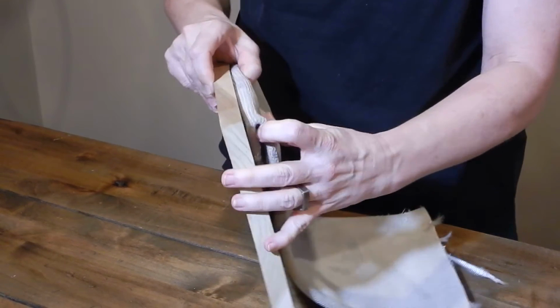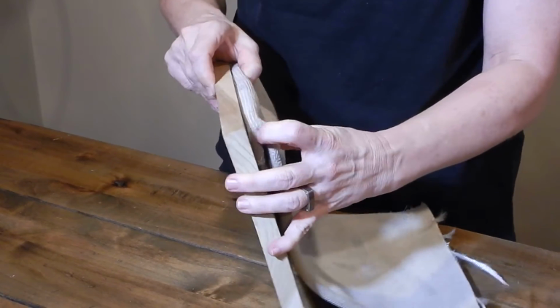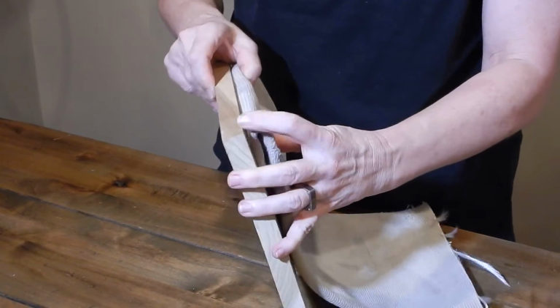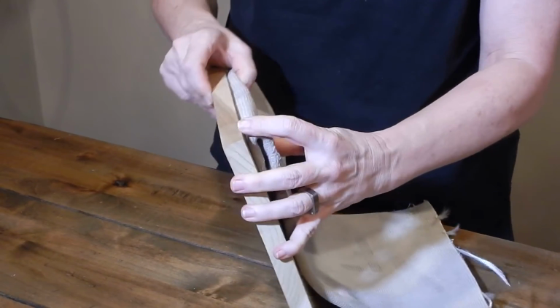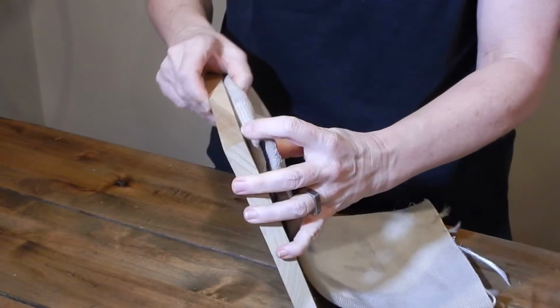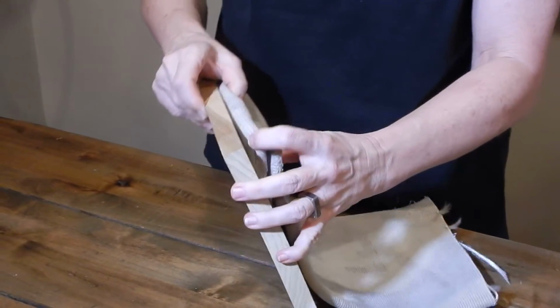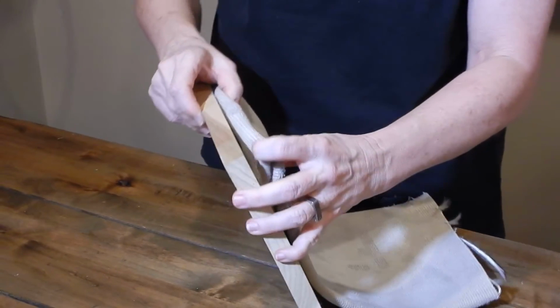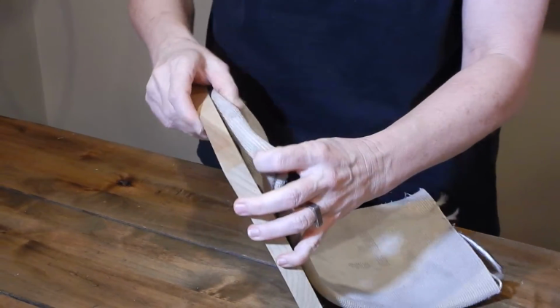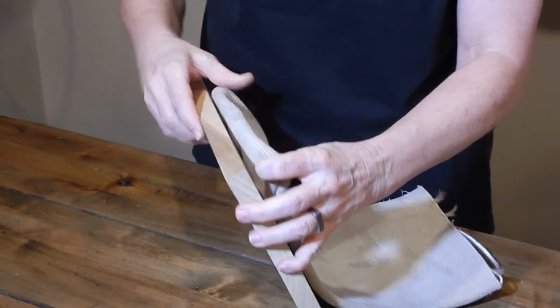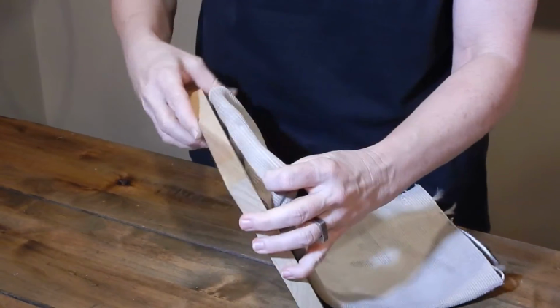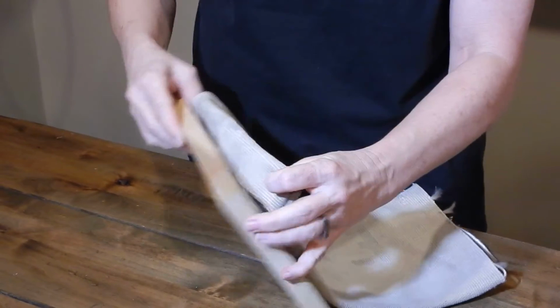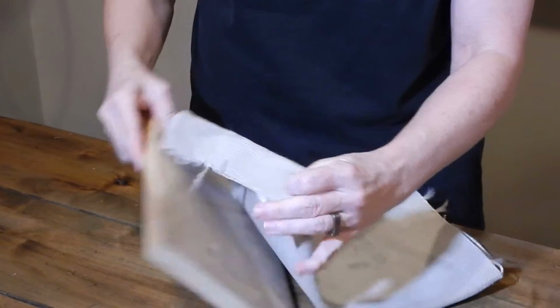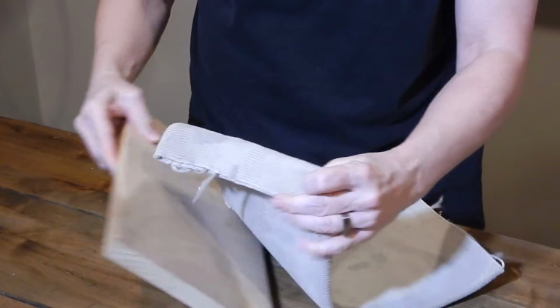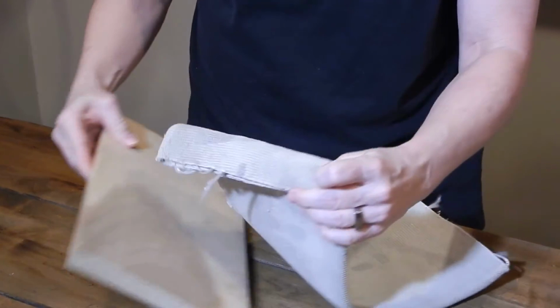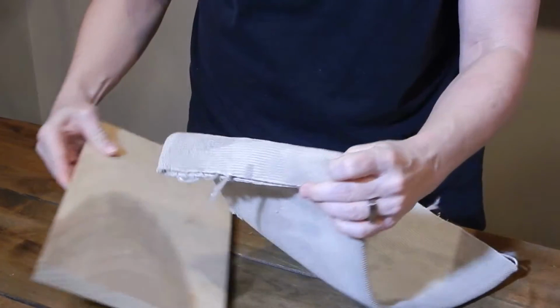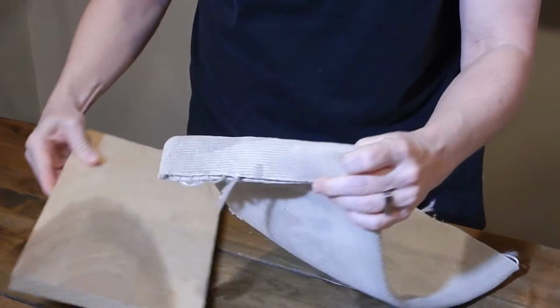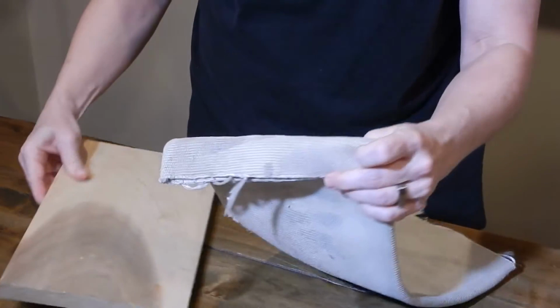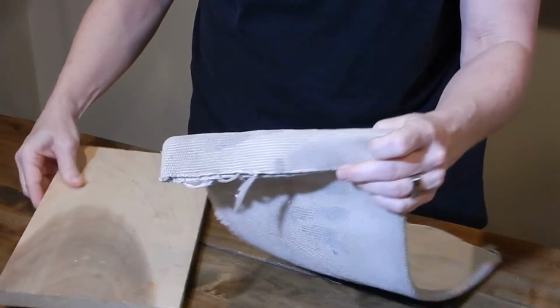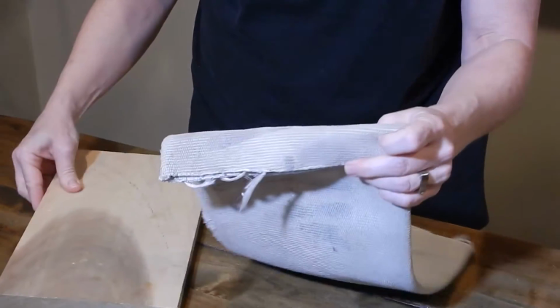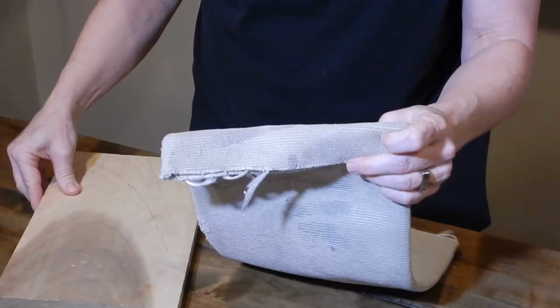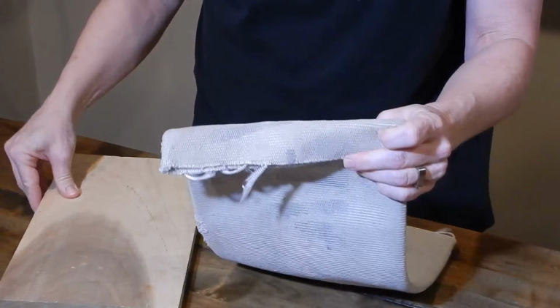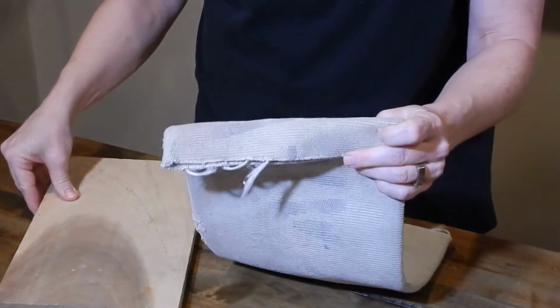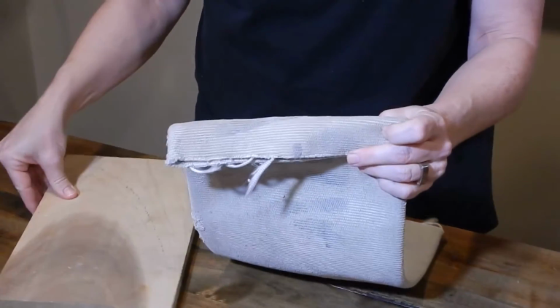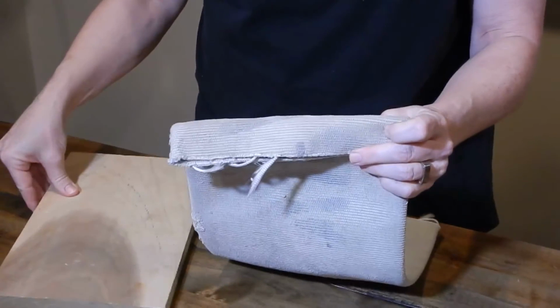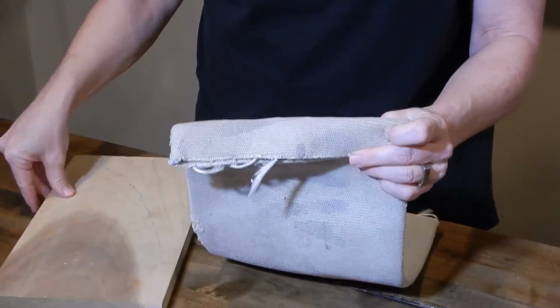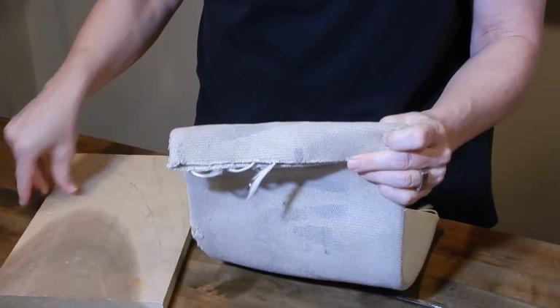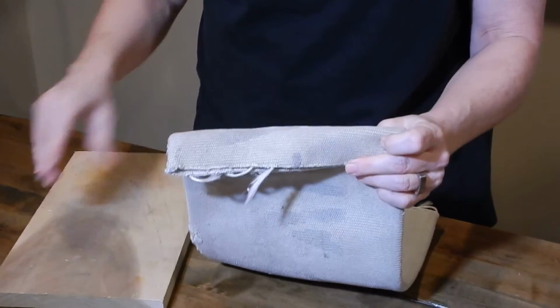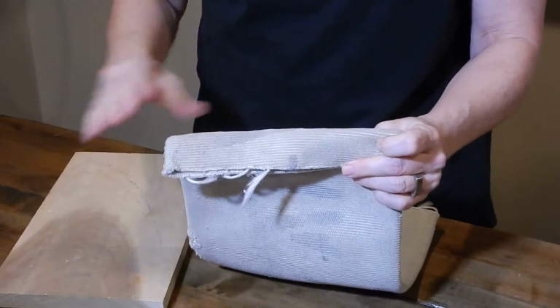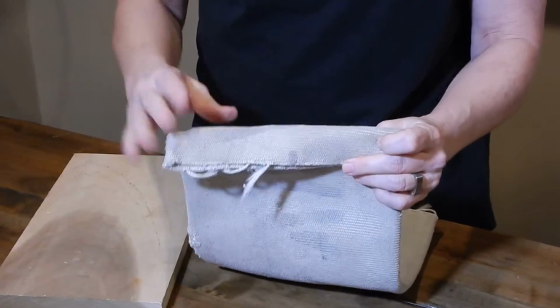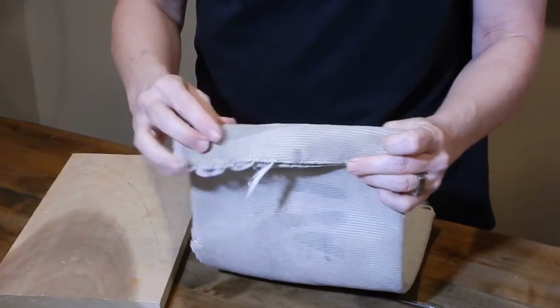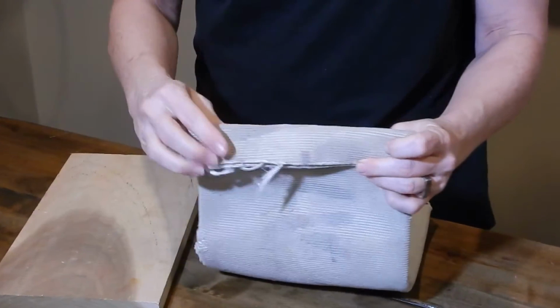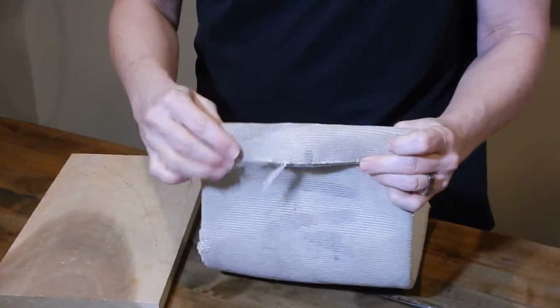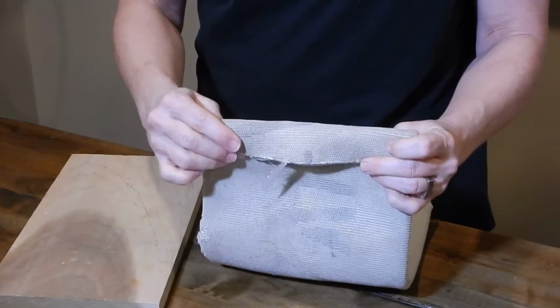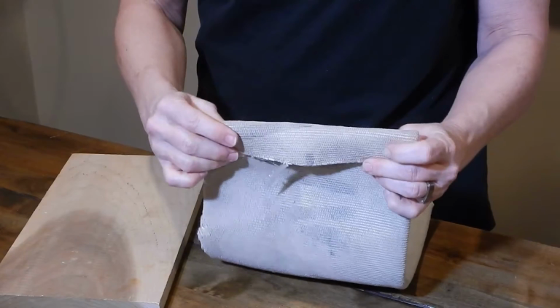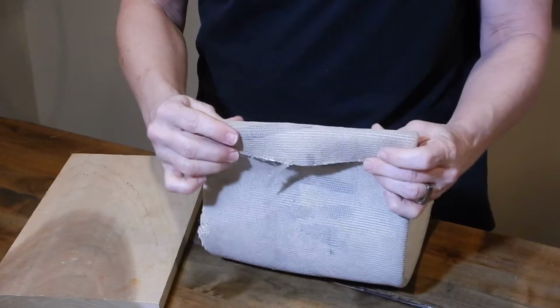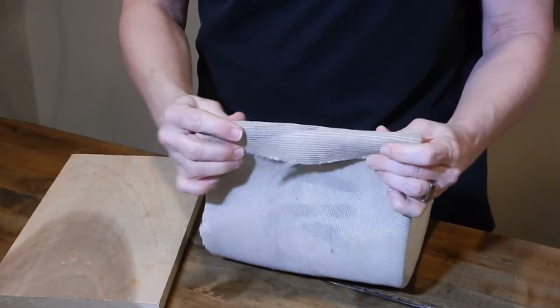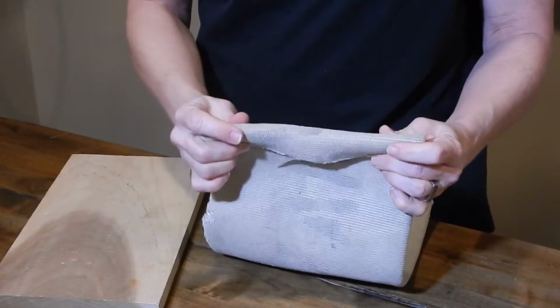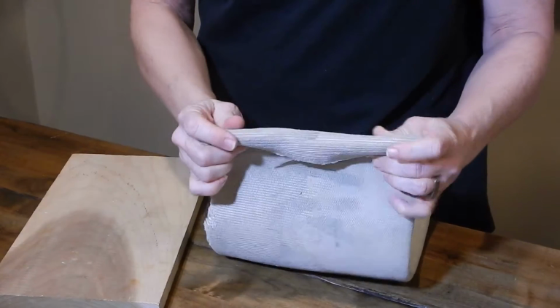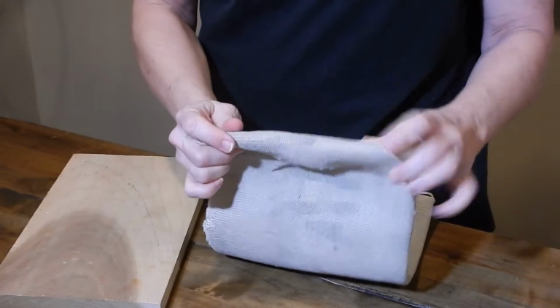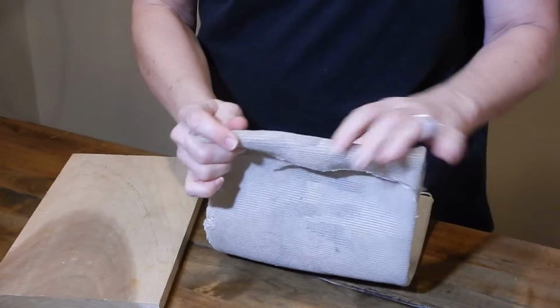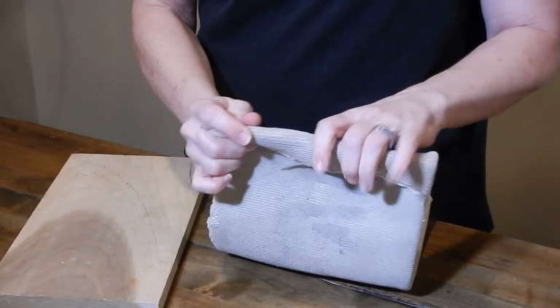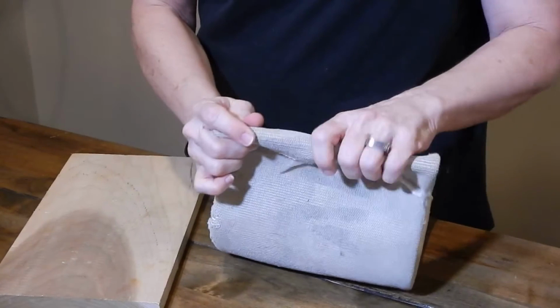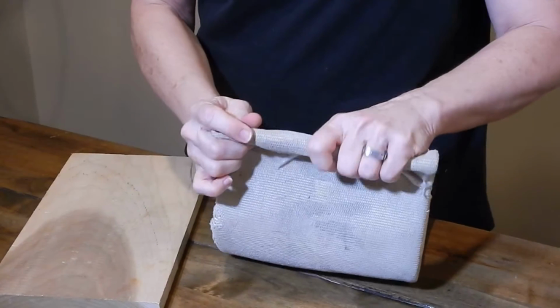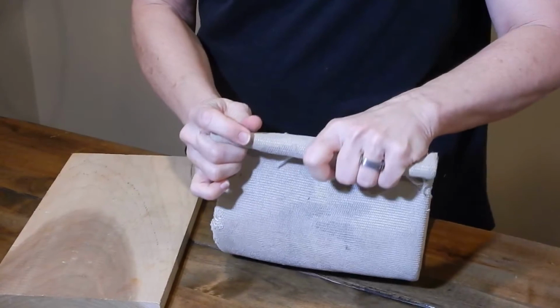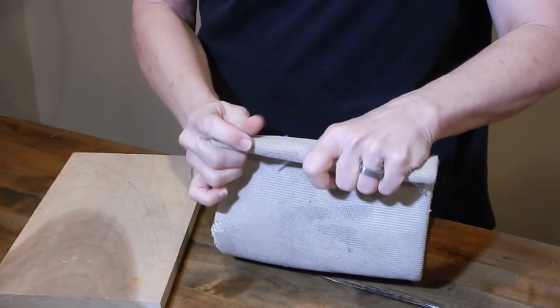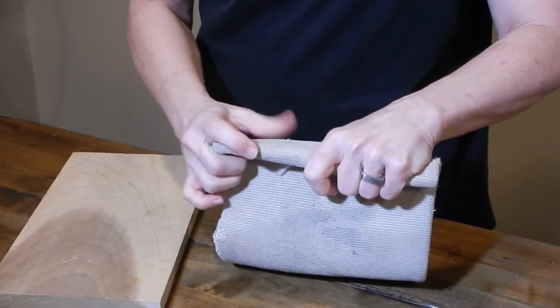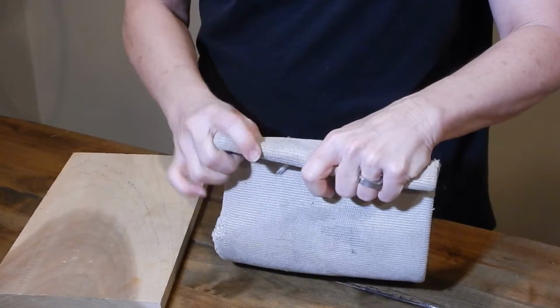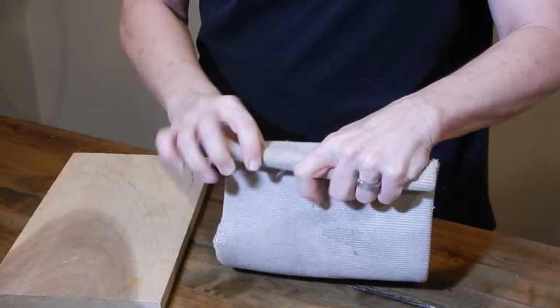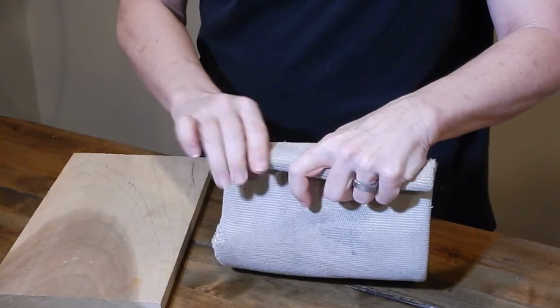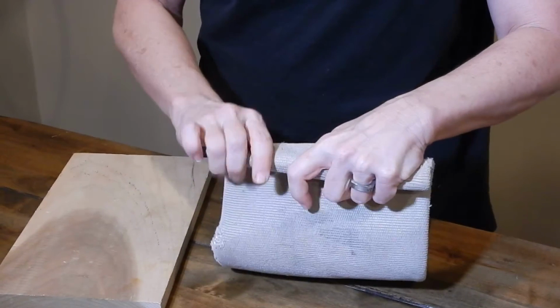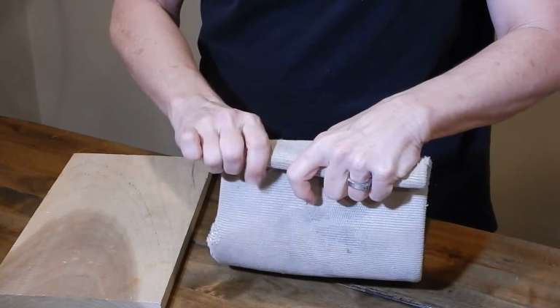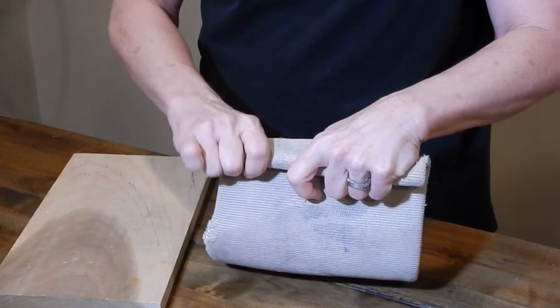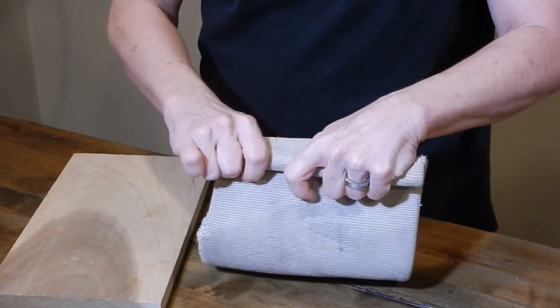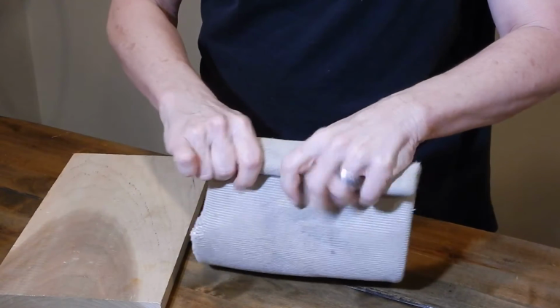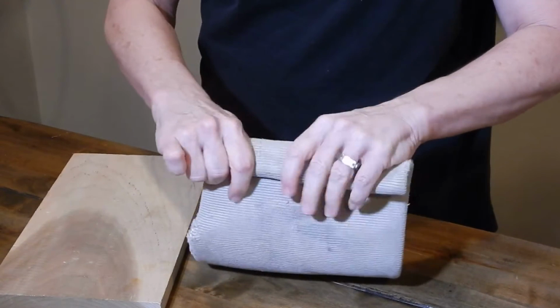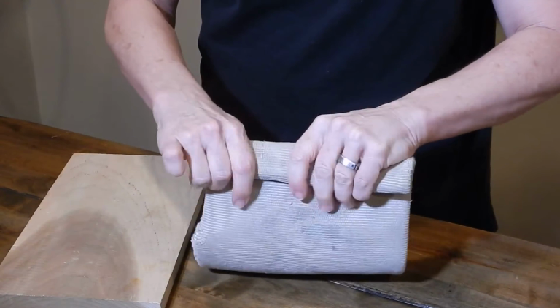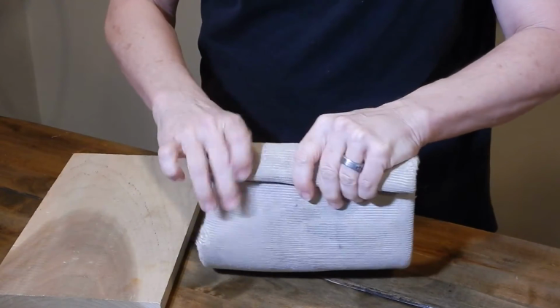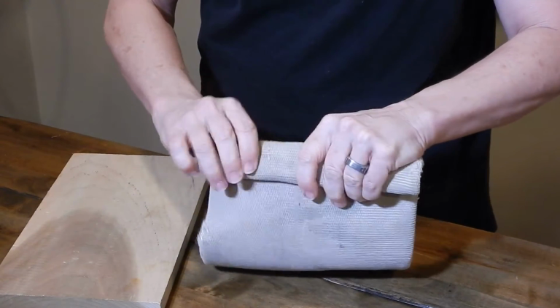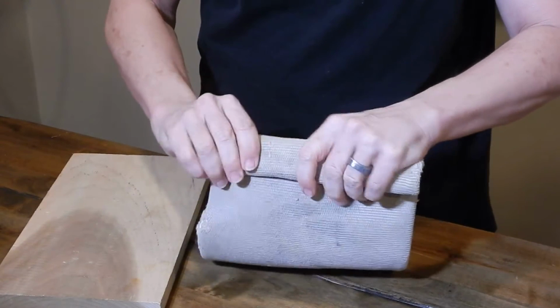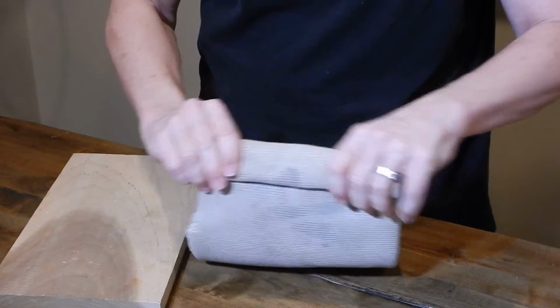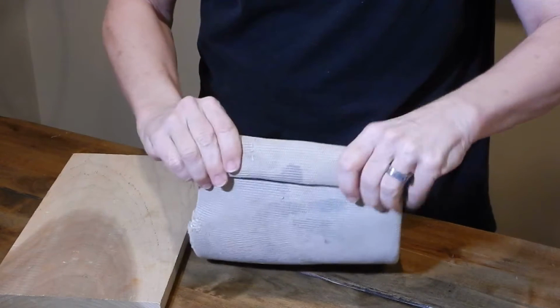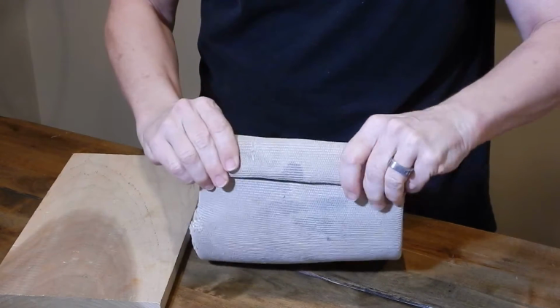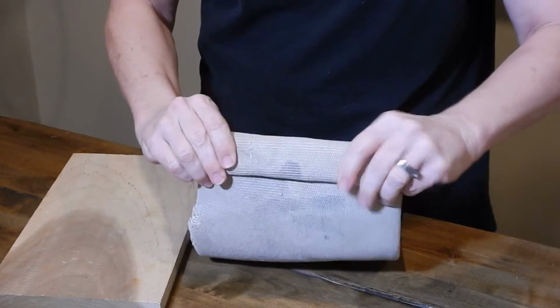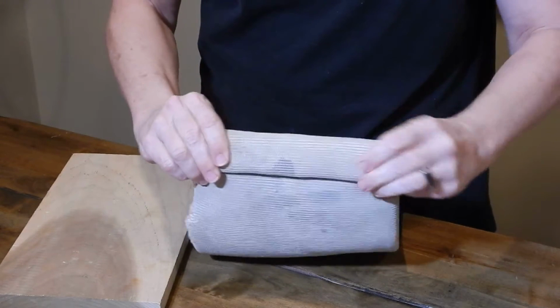If it's not going to be attached to anything else, you'll need to fold it over another time, like that.